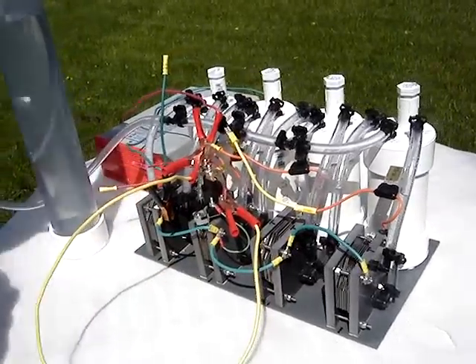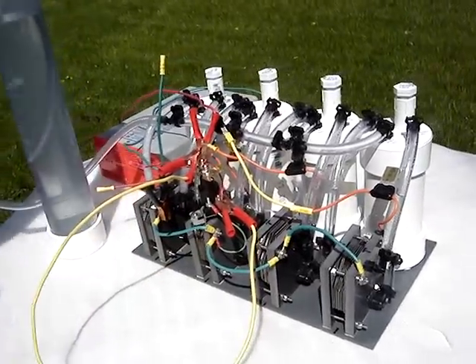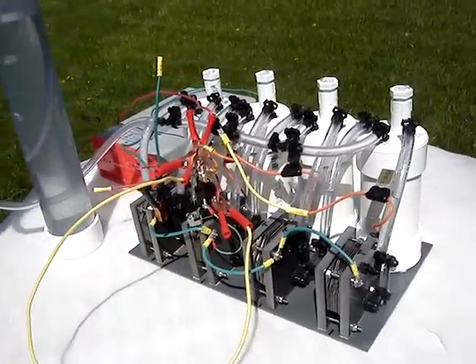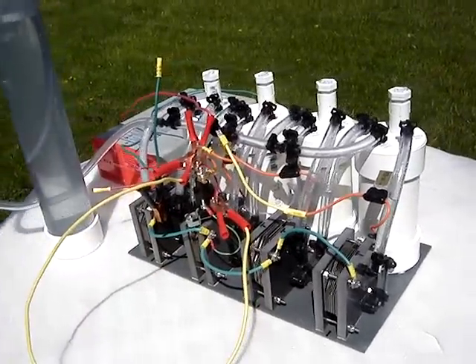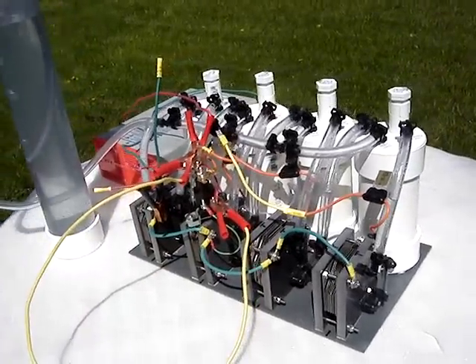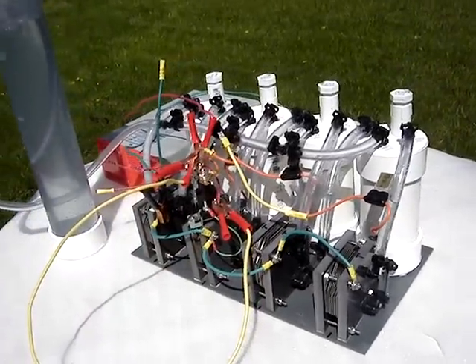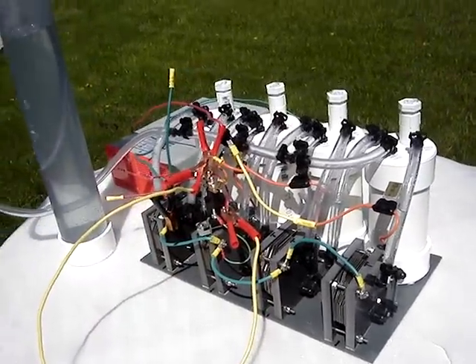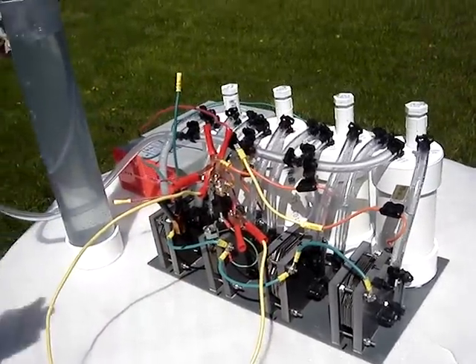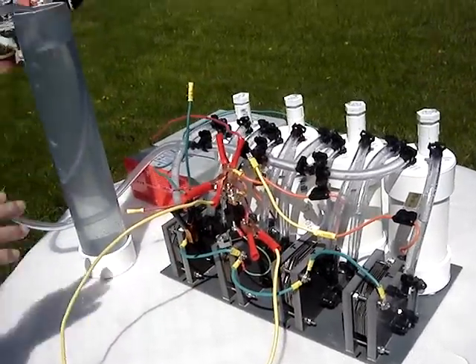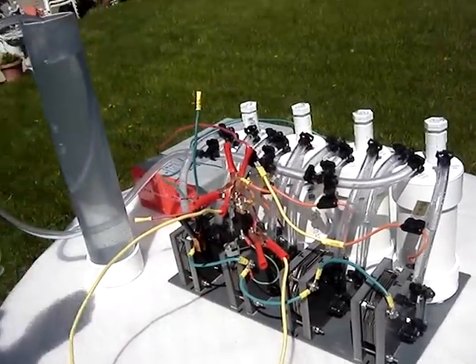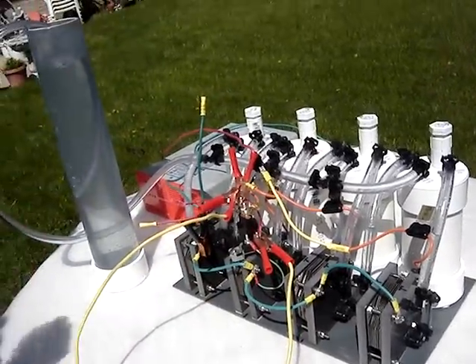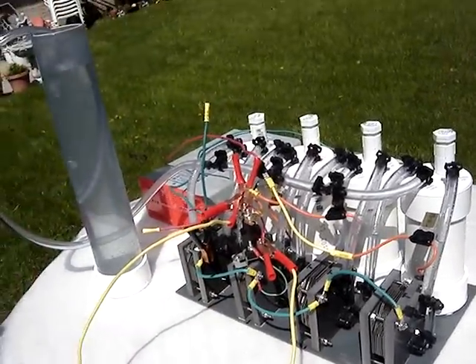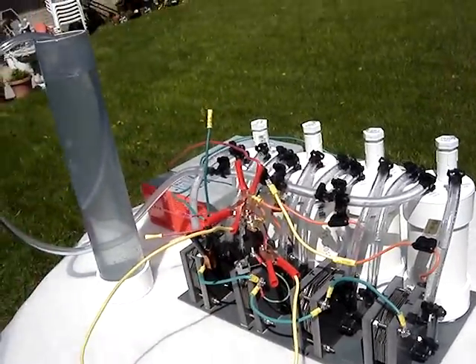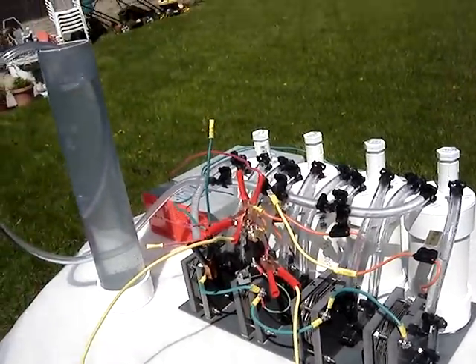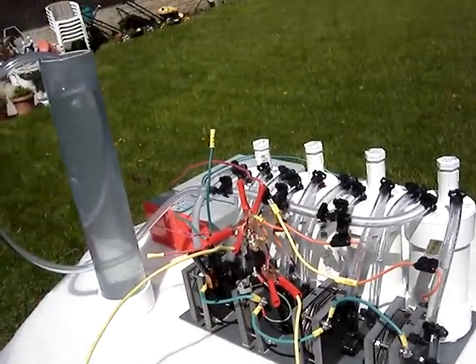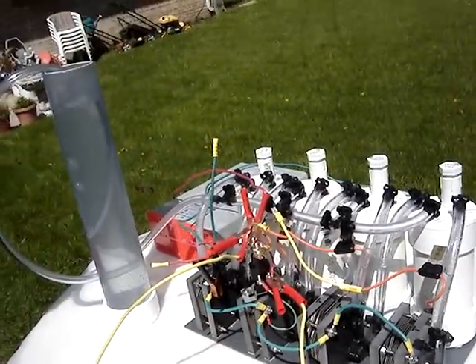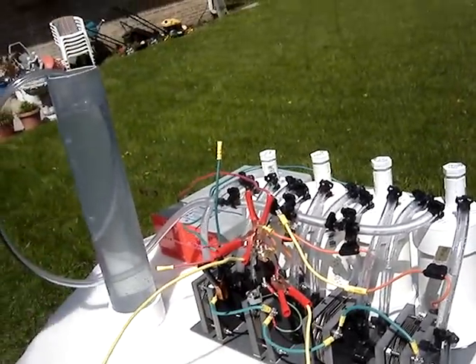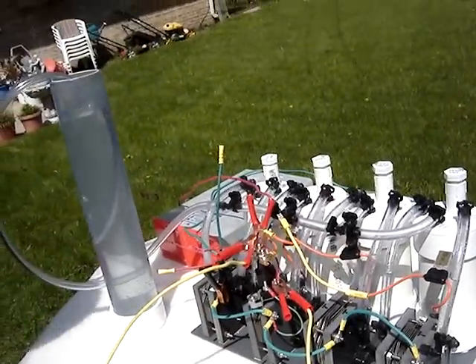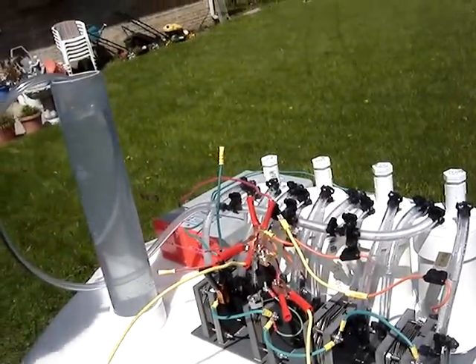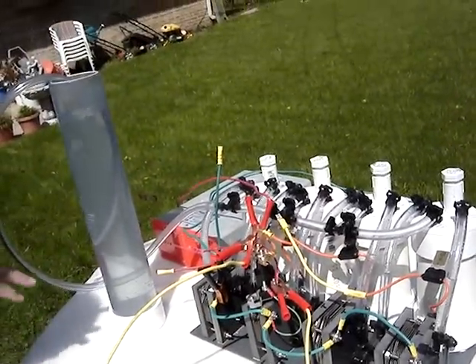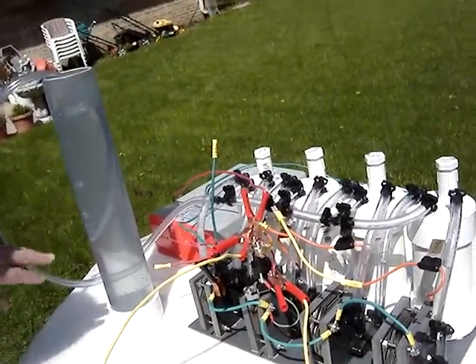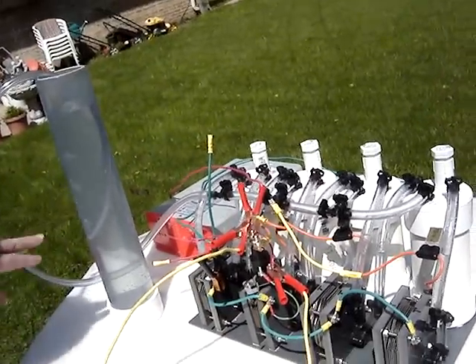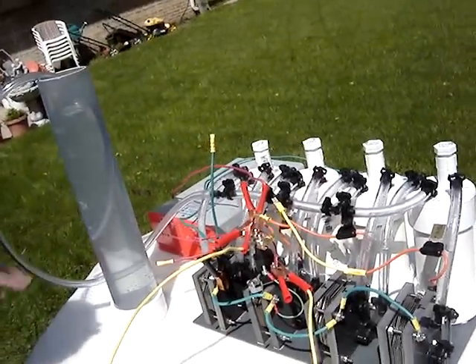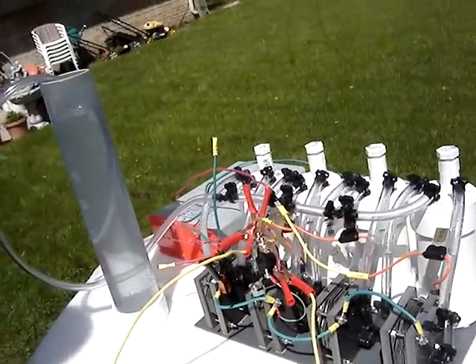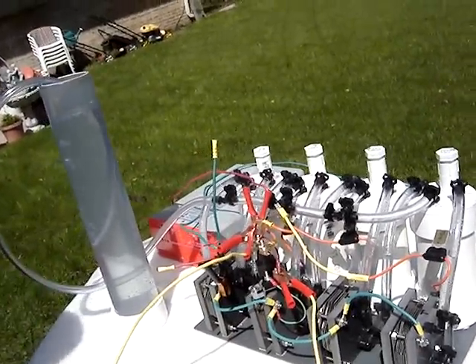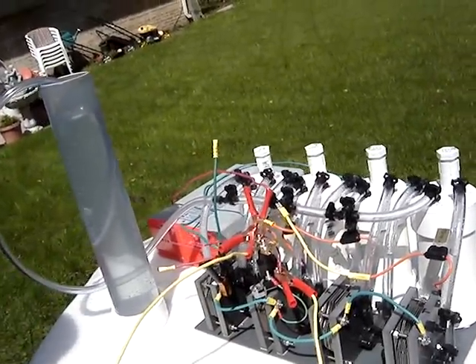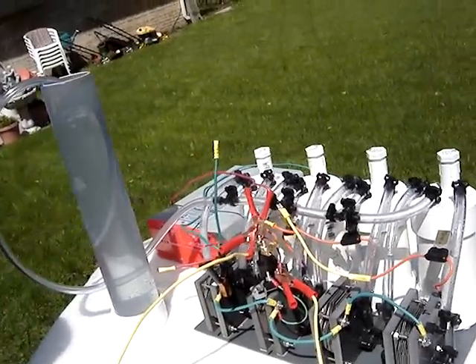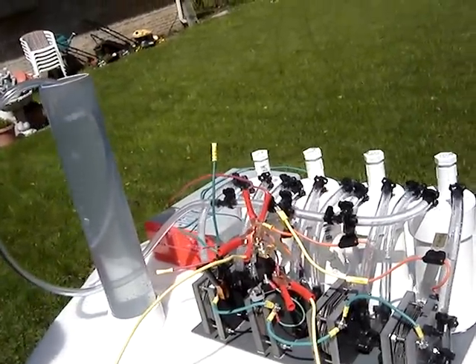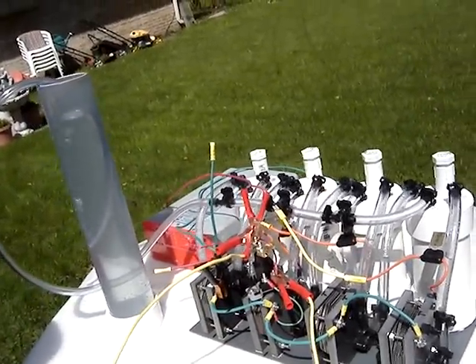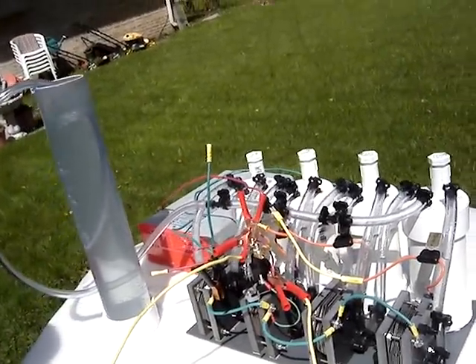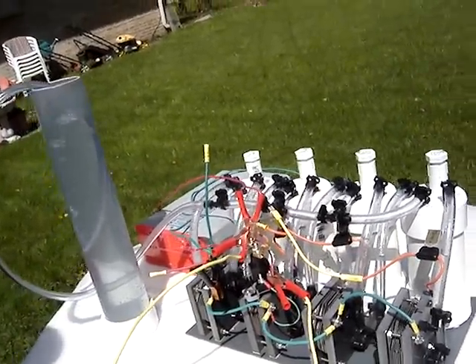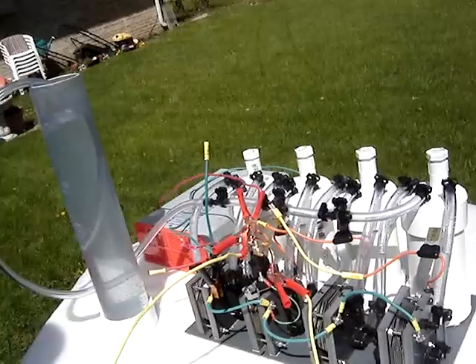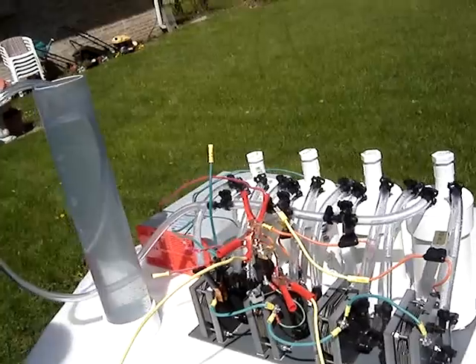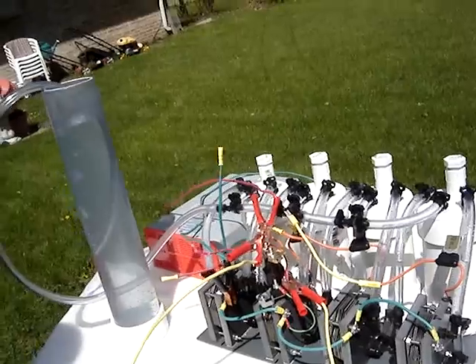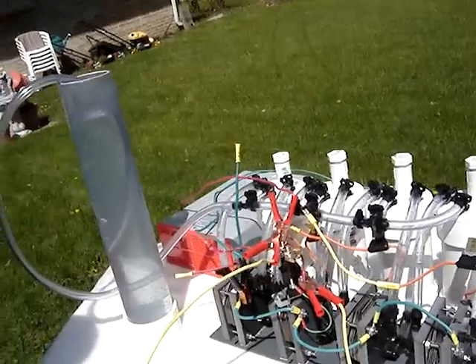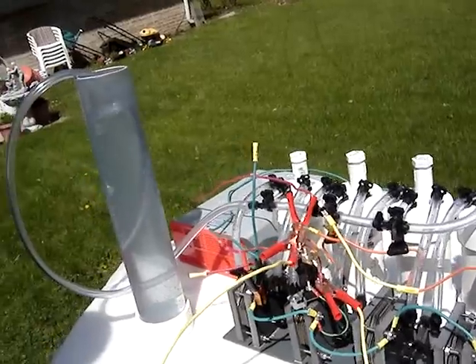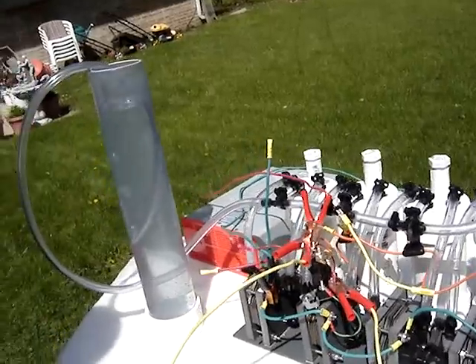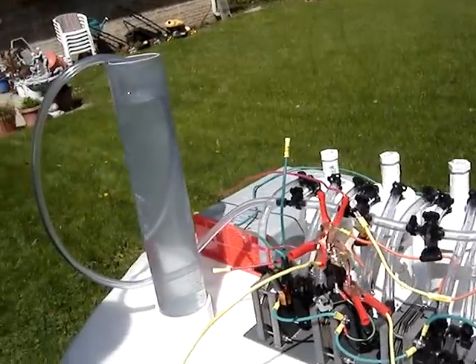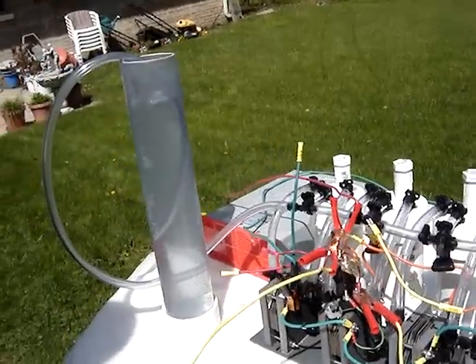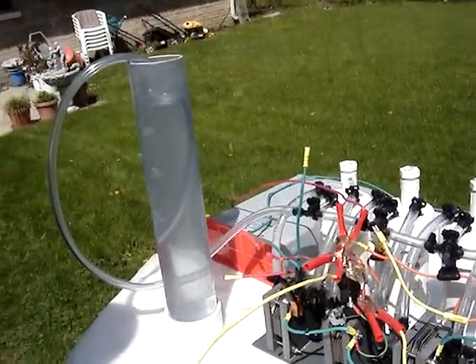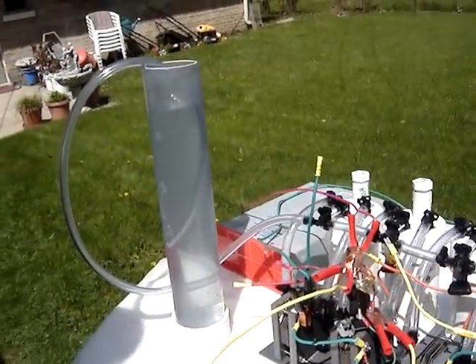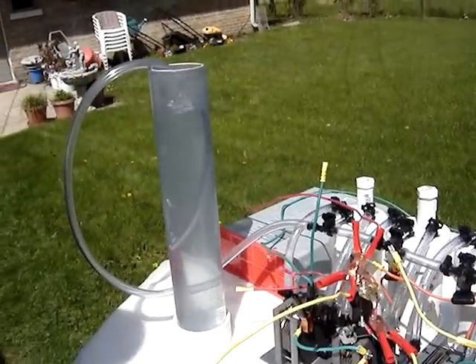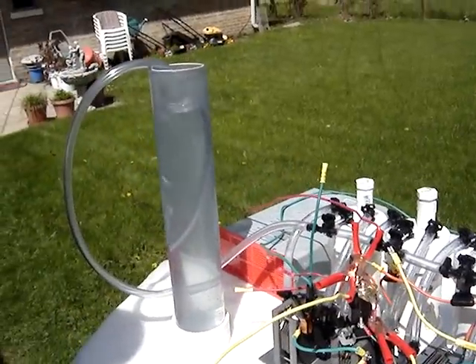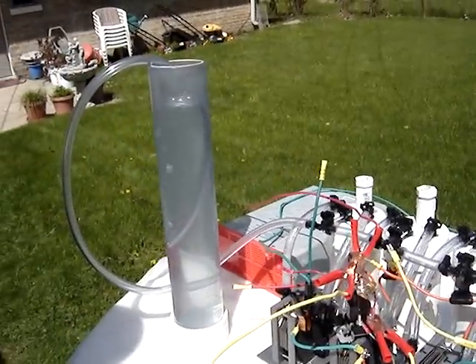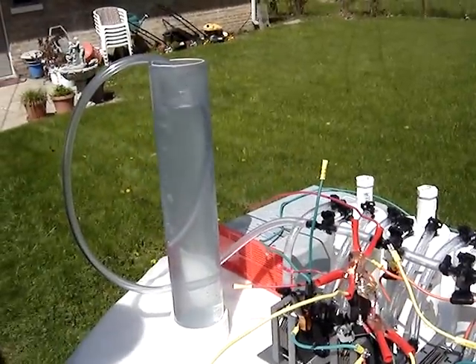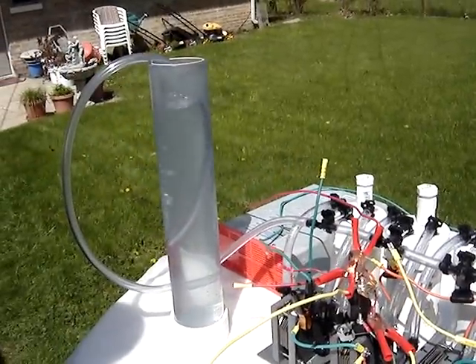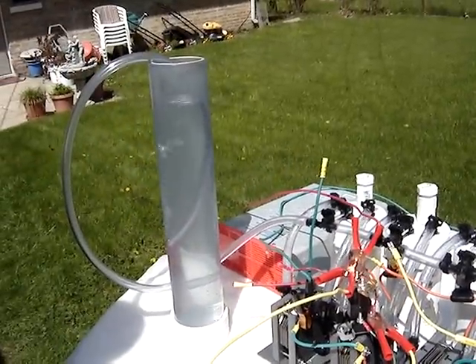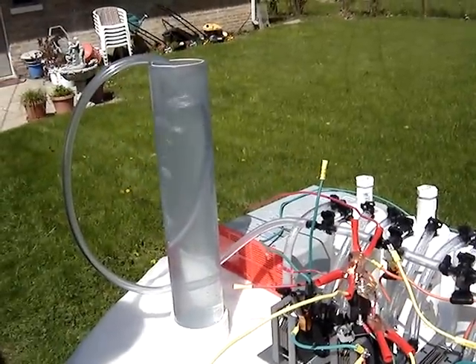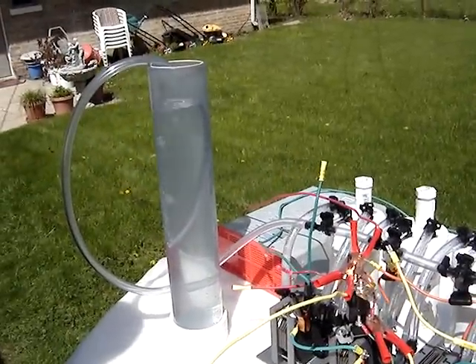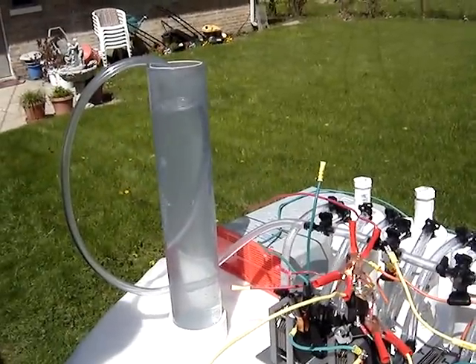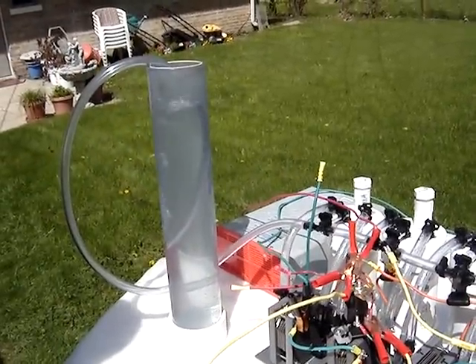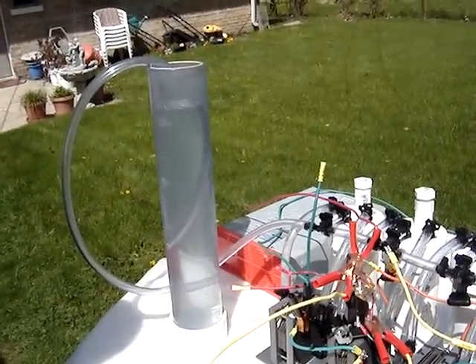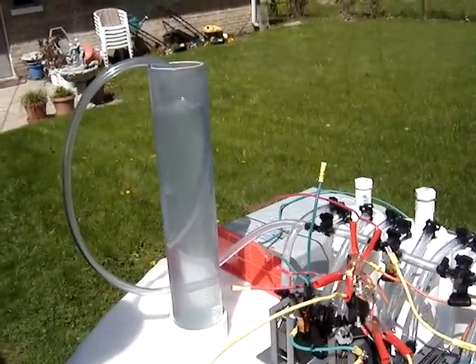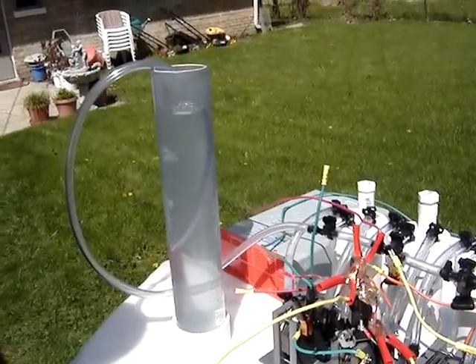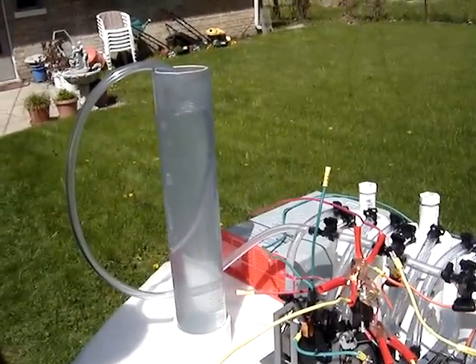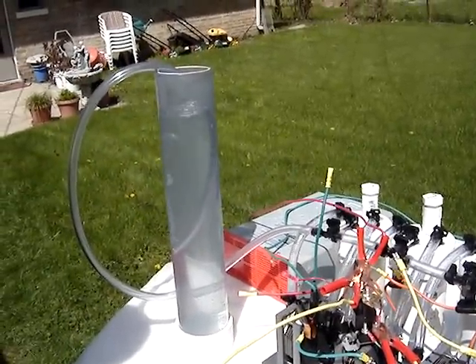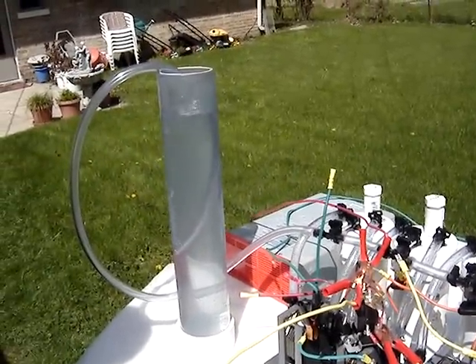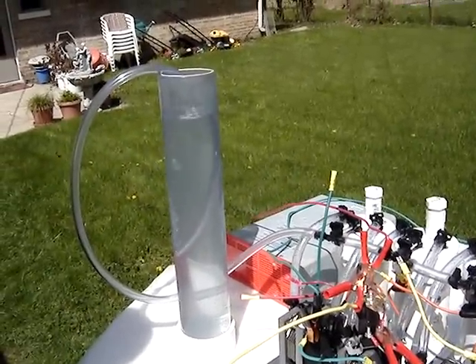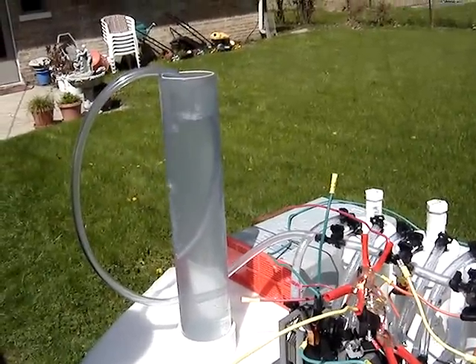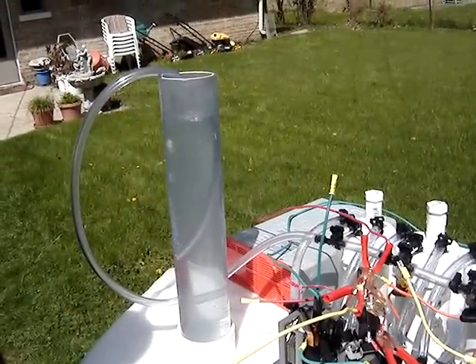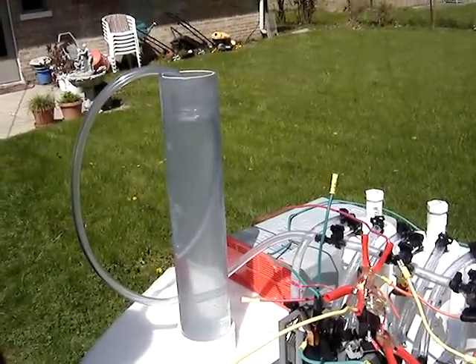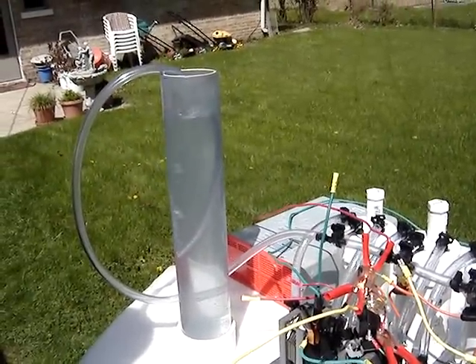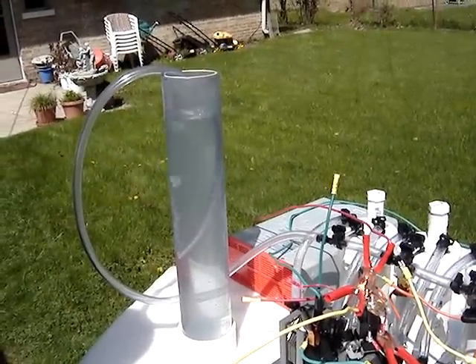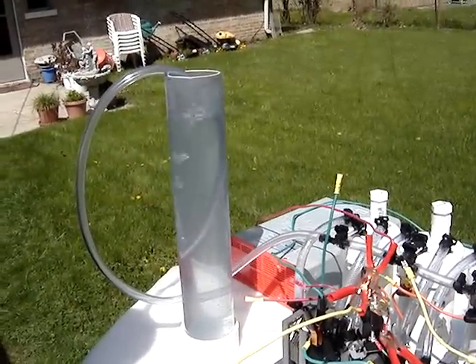So we have one cell operating and the bubbler will show you how much gas one cell will put out.